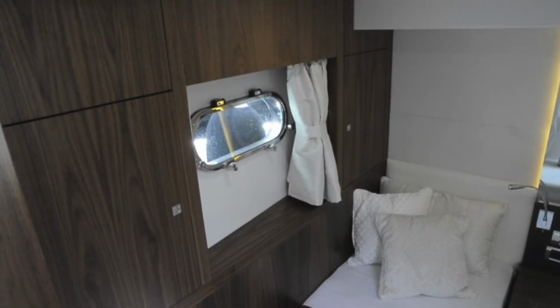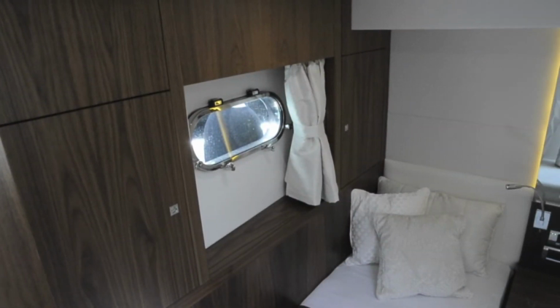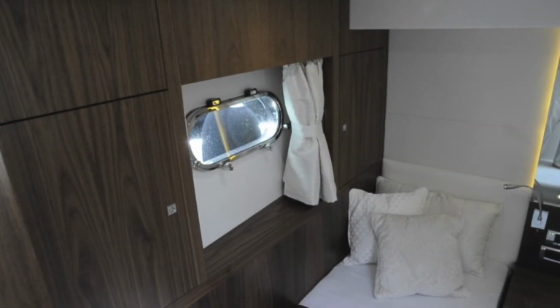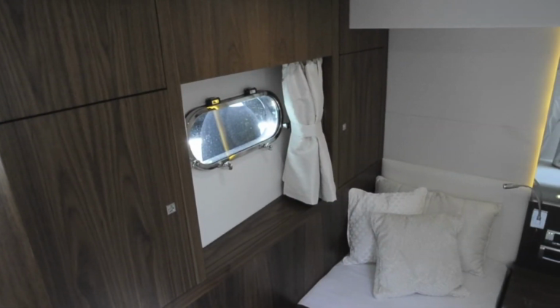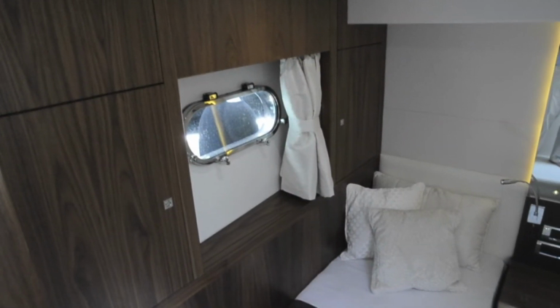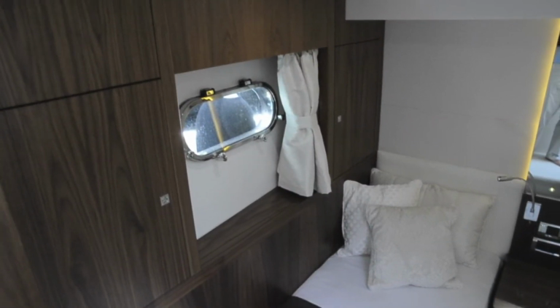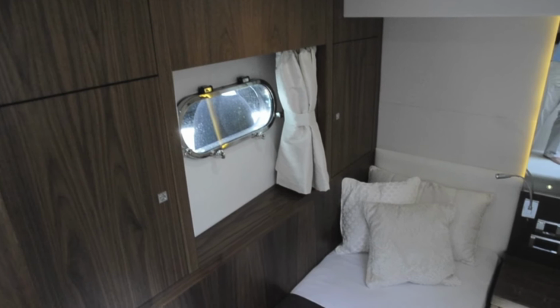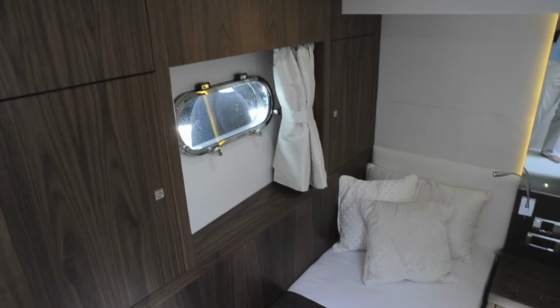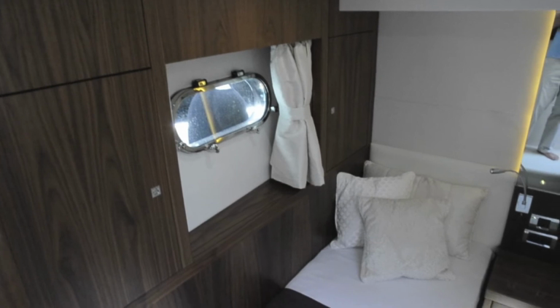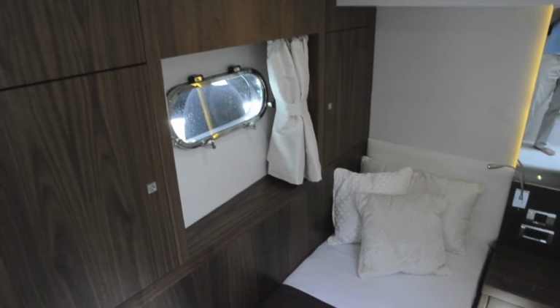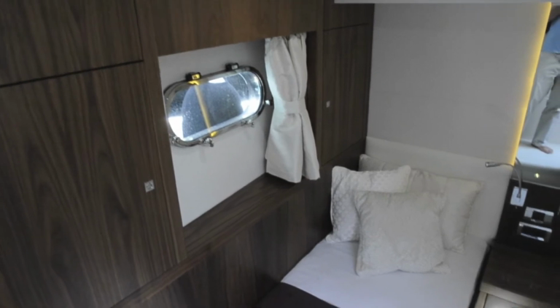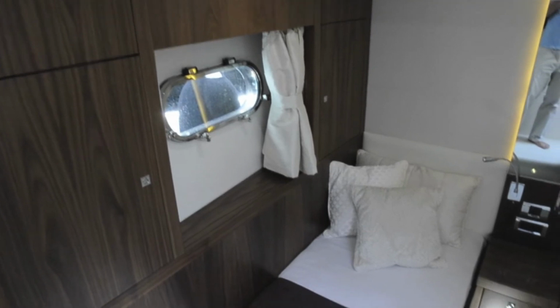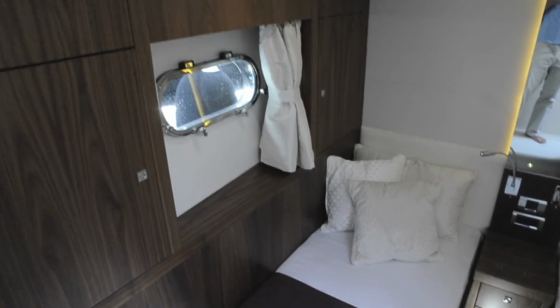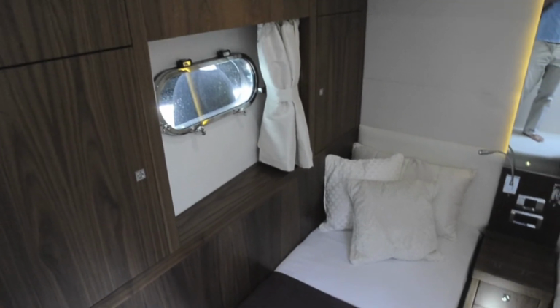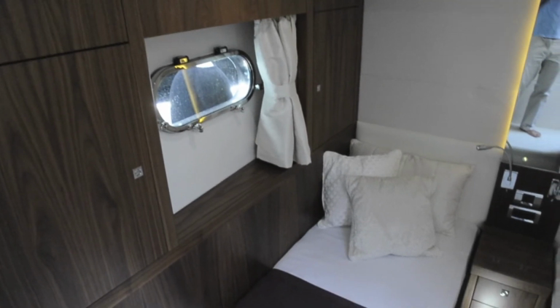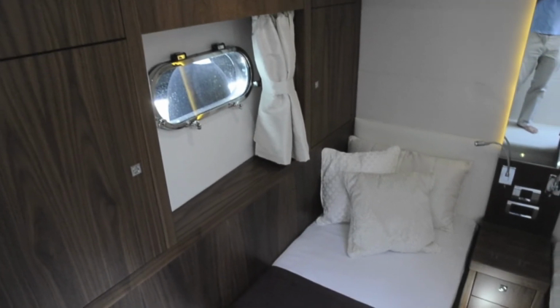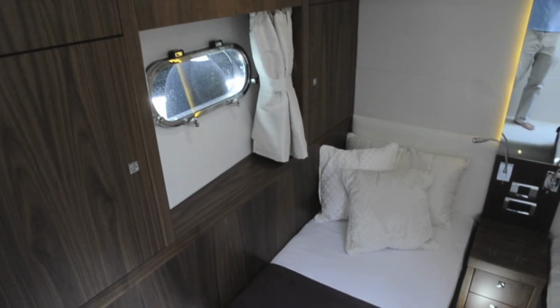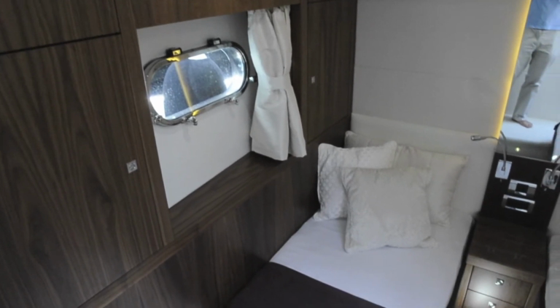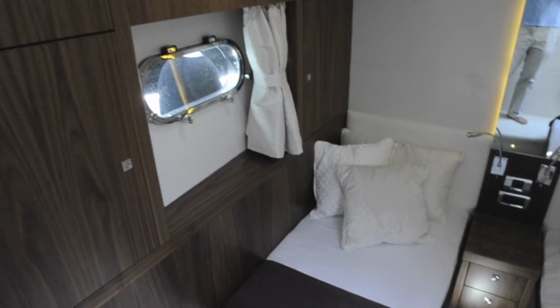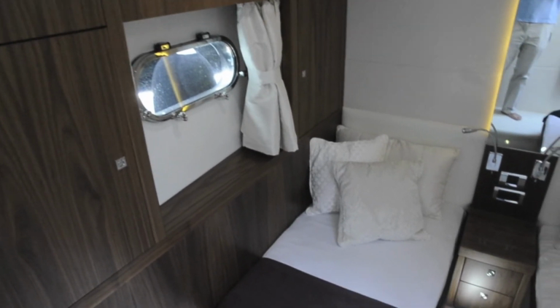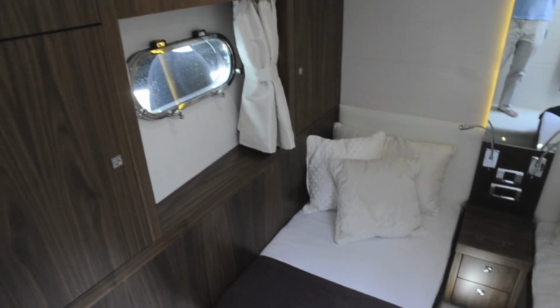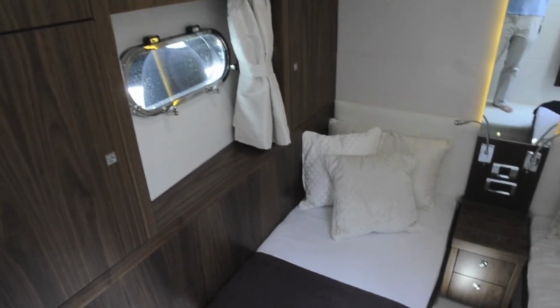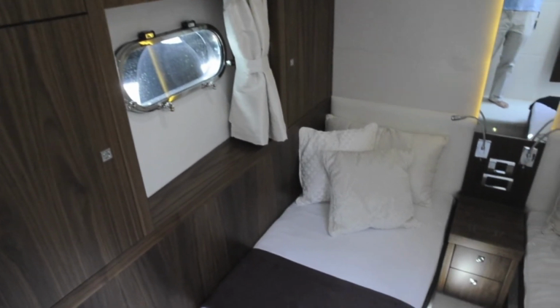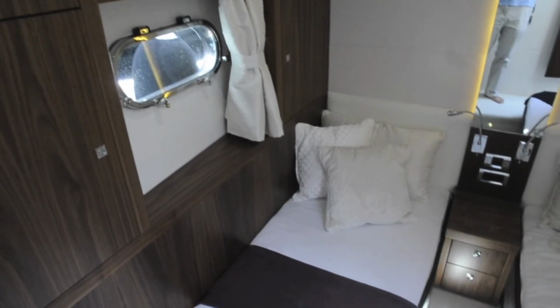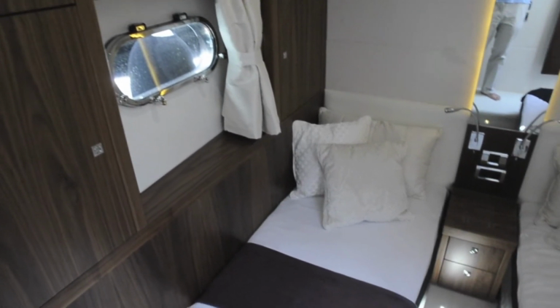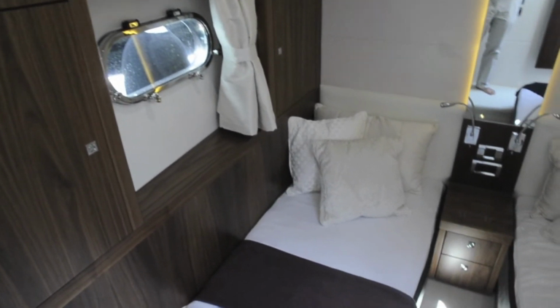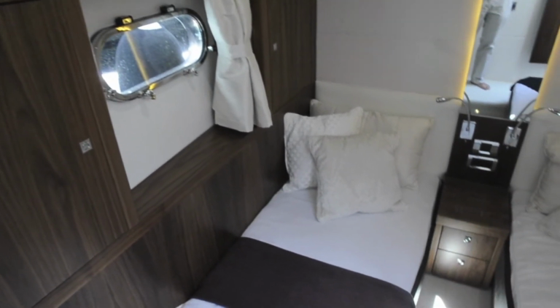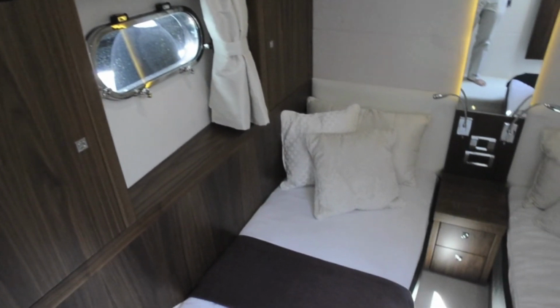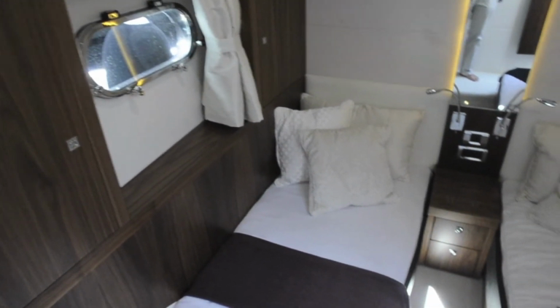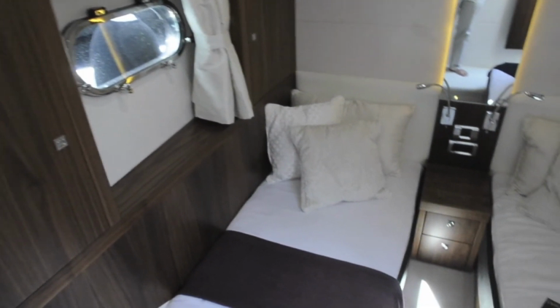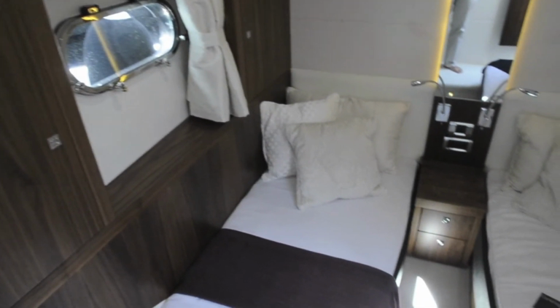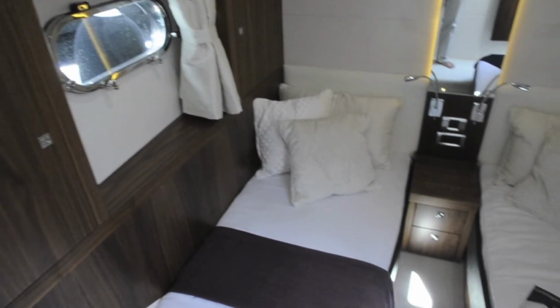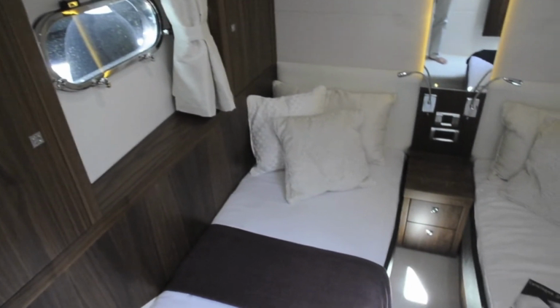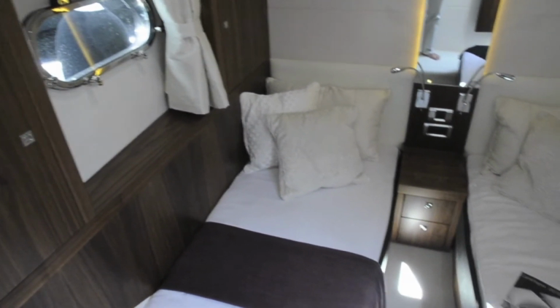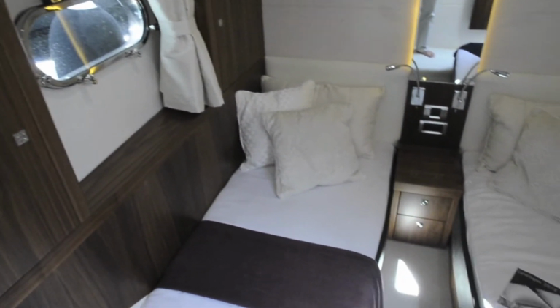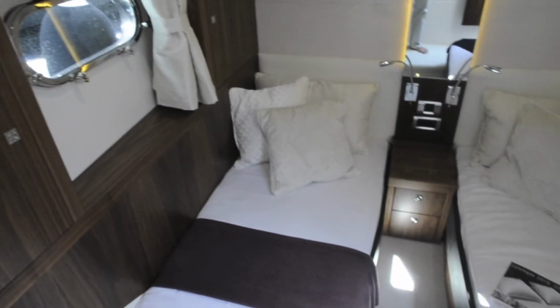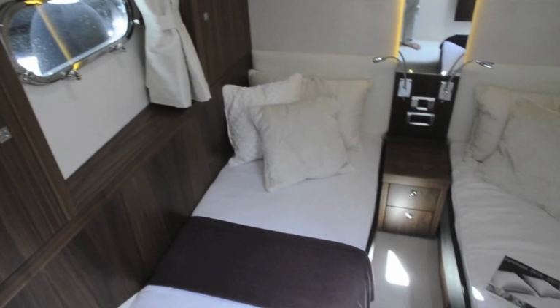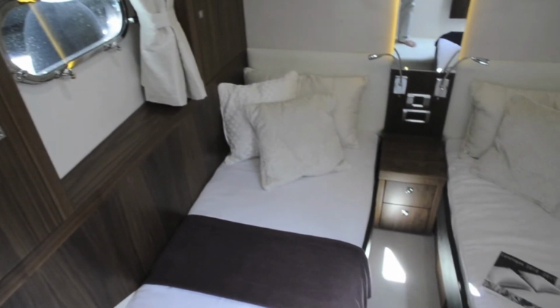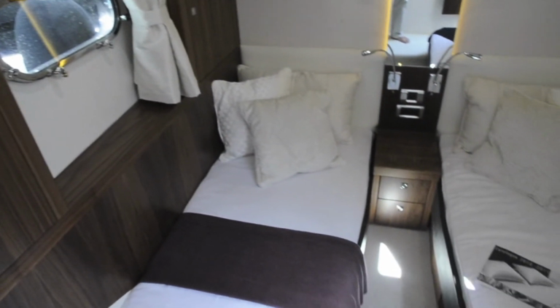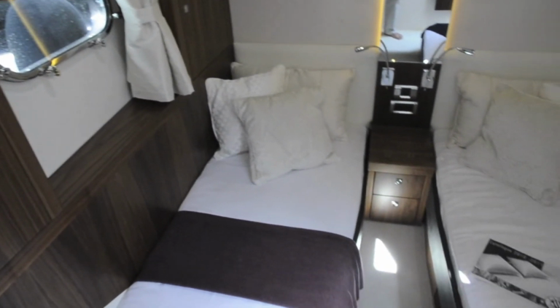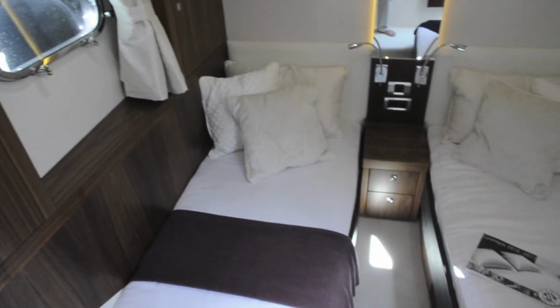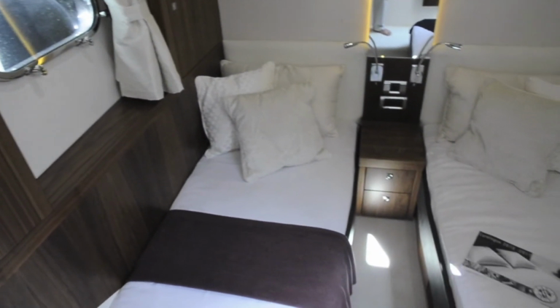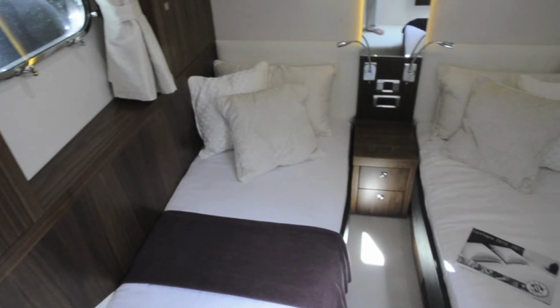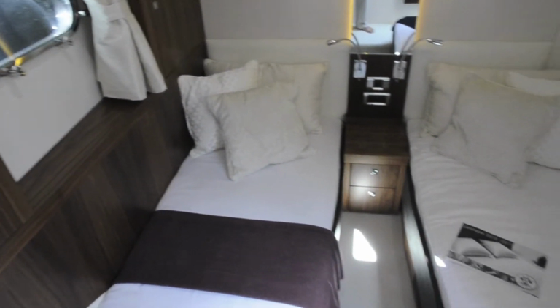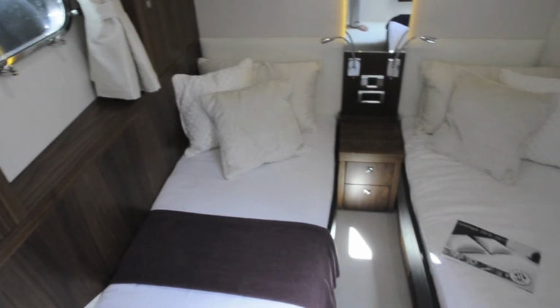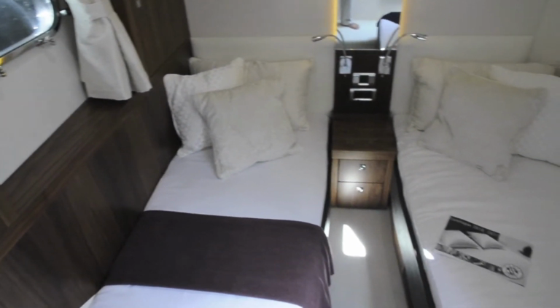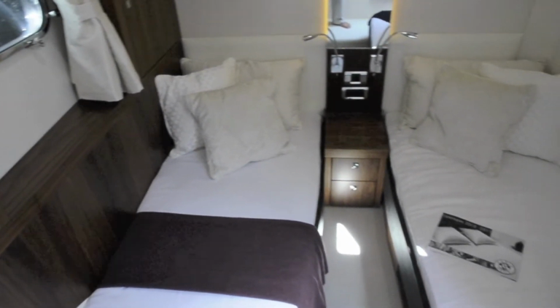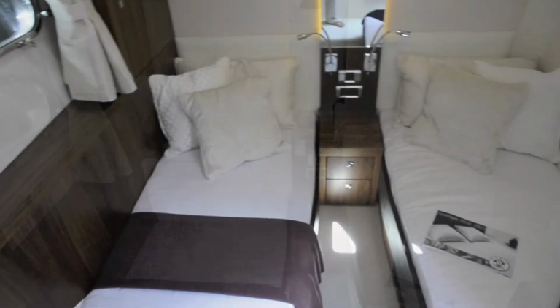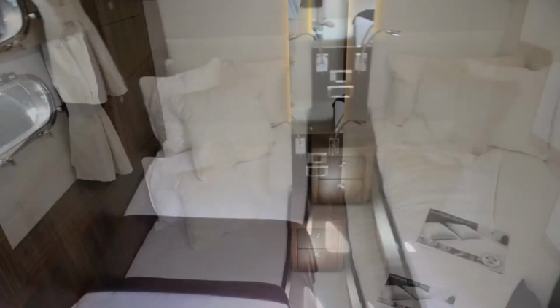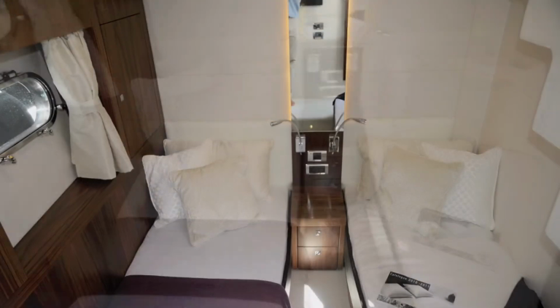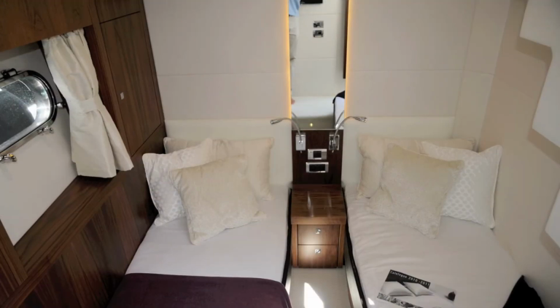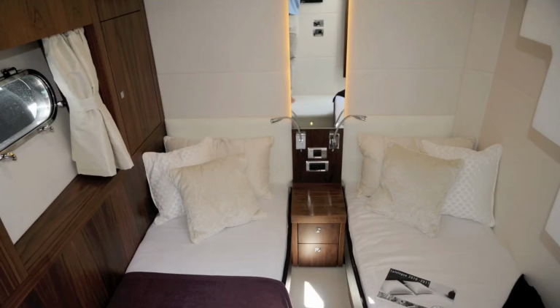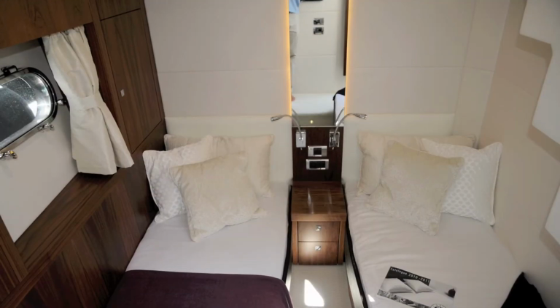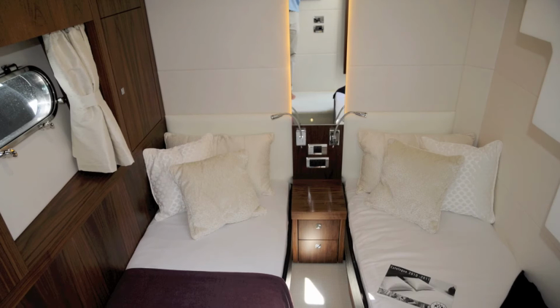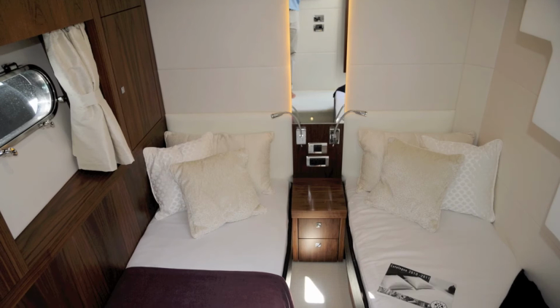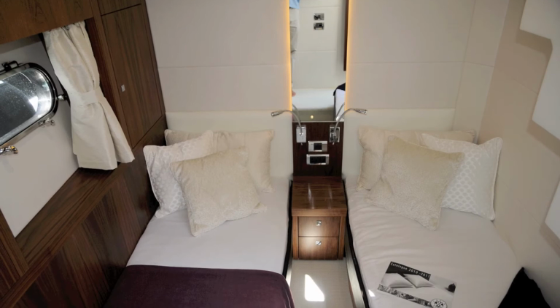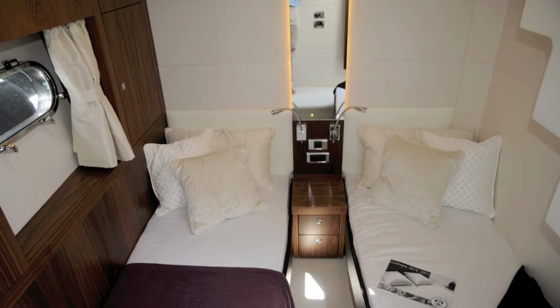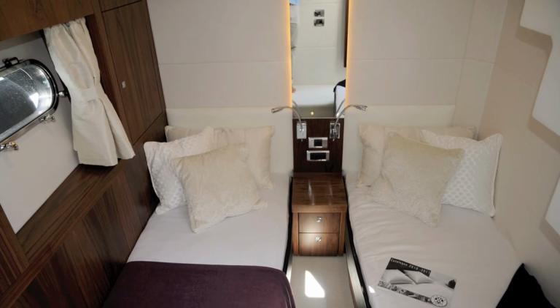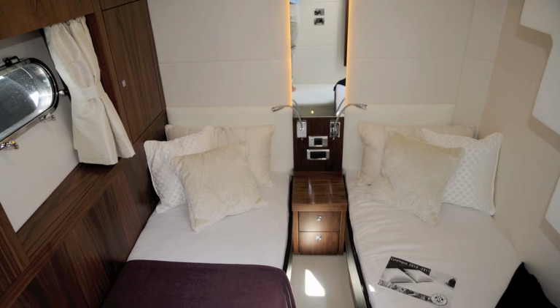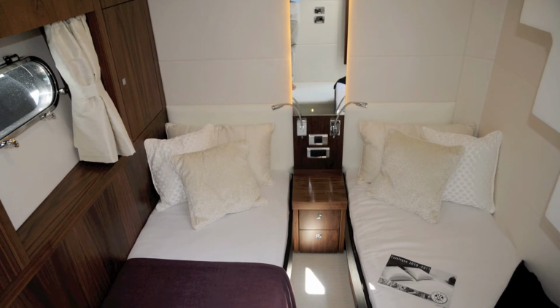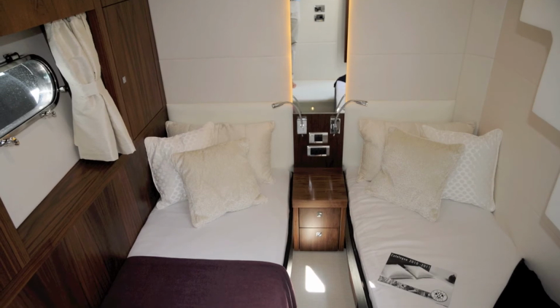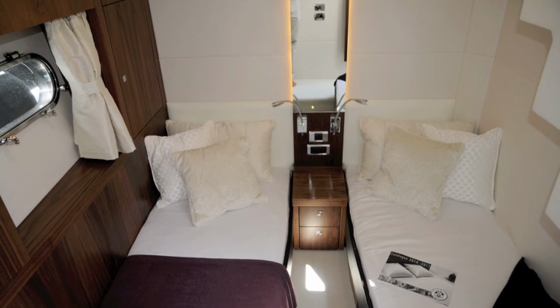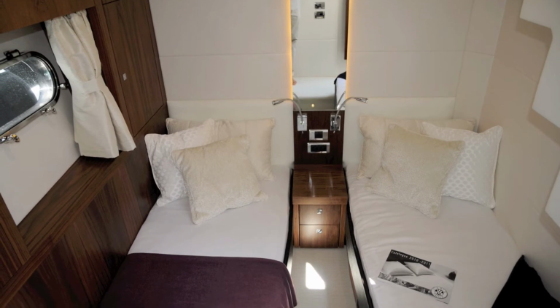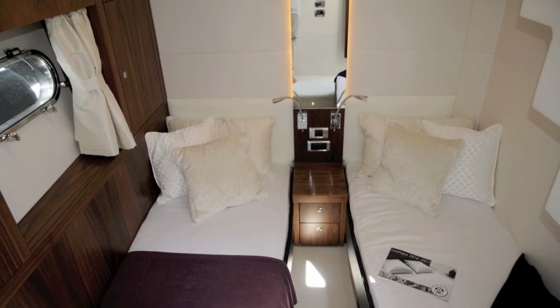The third guest cabin has two proper separate single beds, unlike the bunk bed configuration you'll find on some boats.